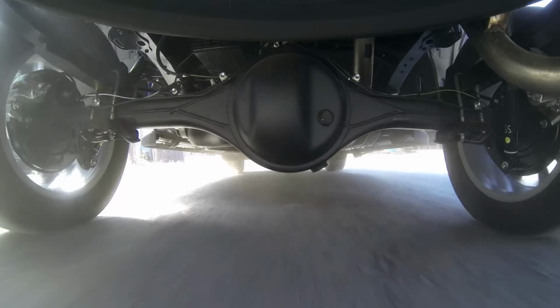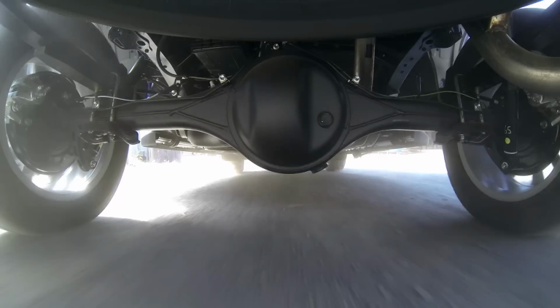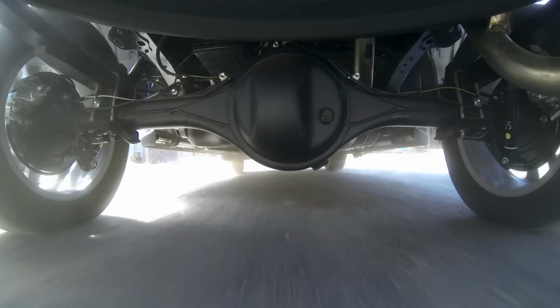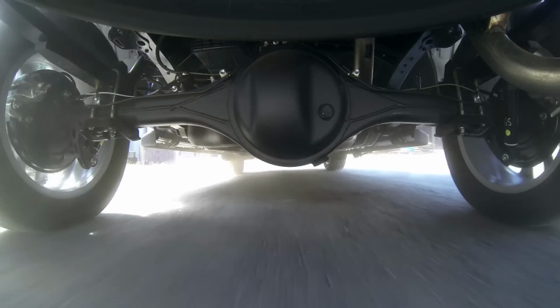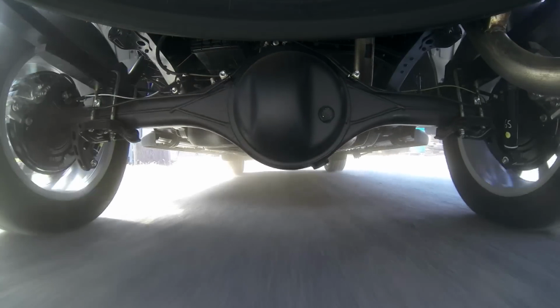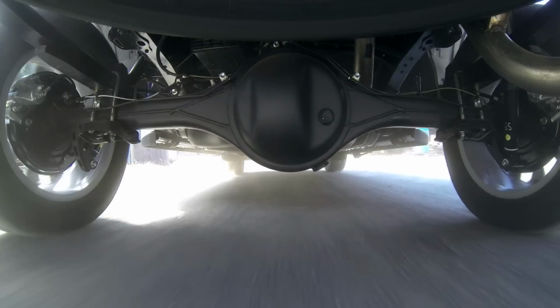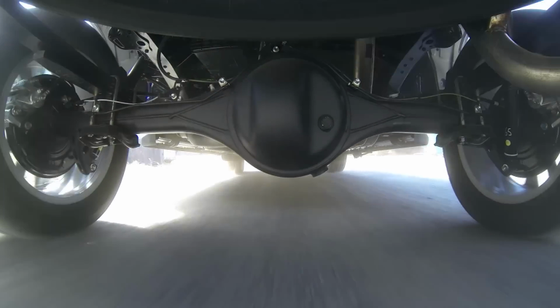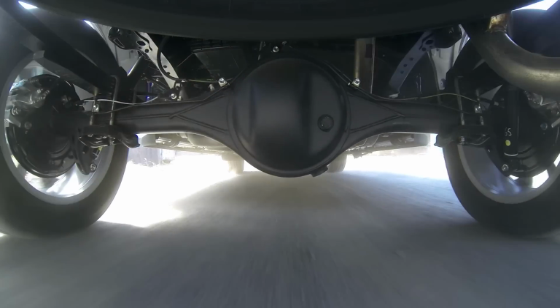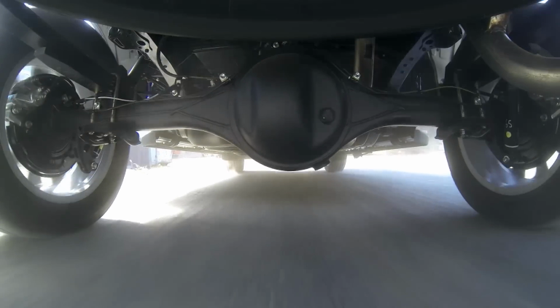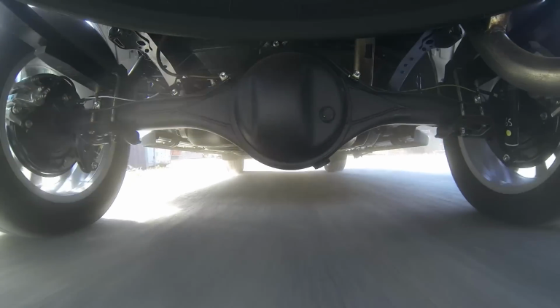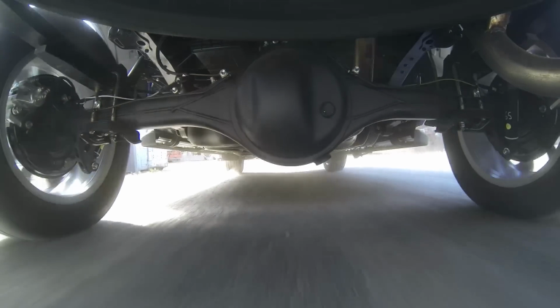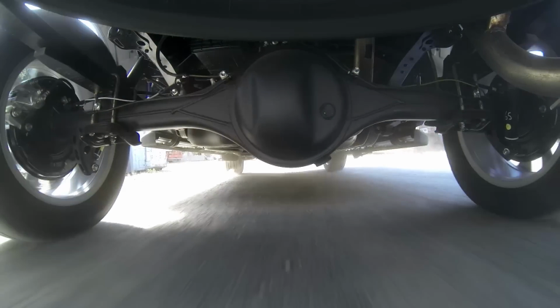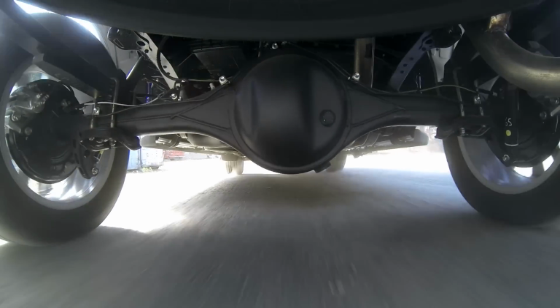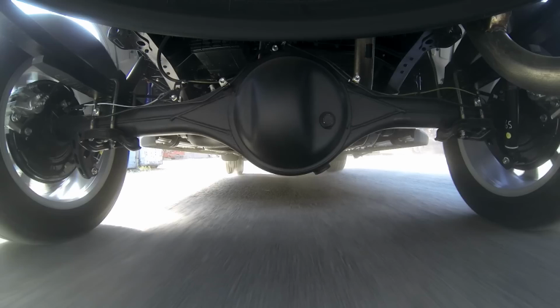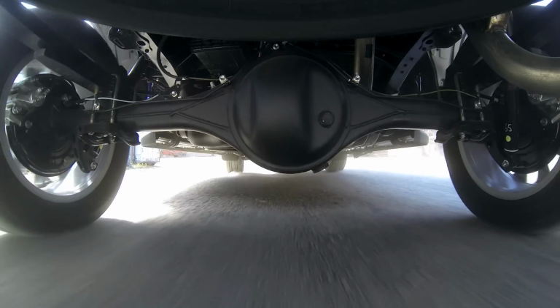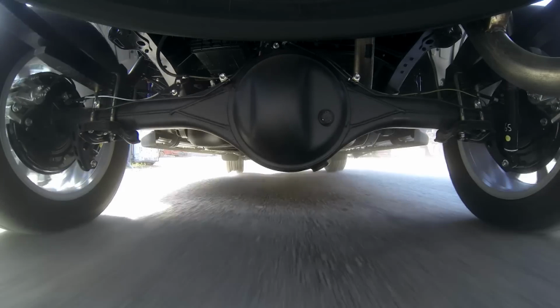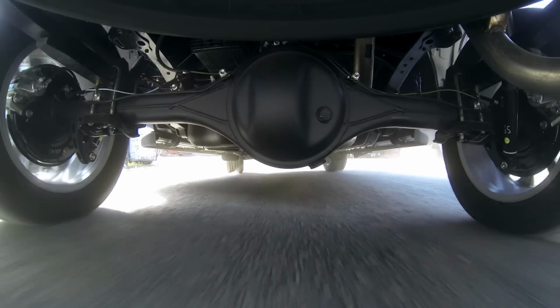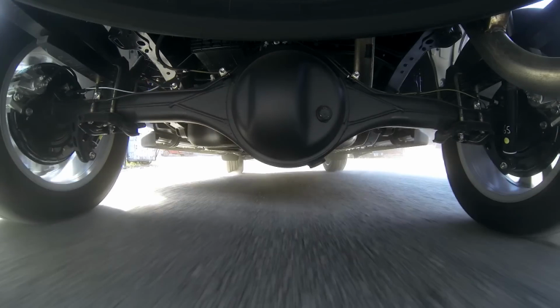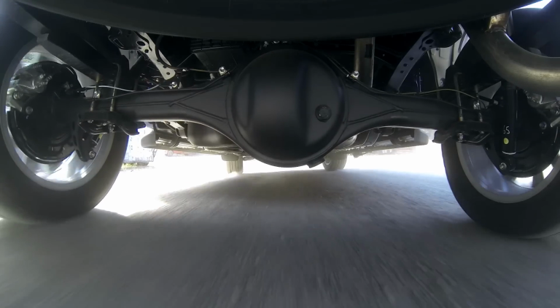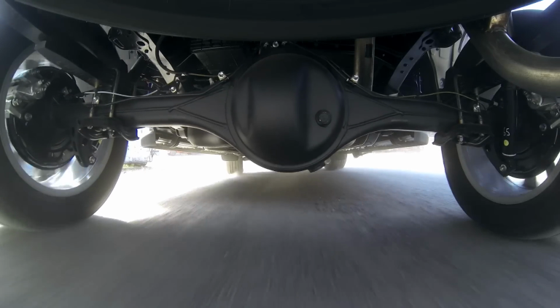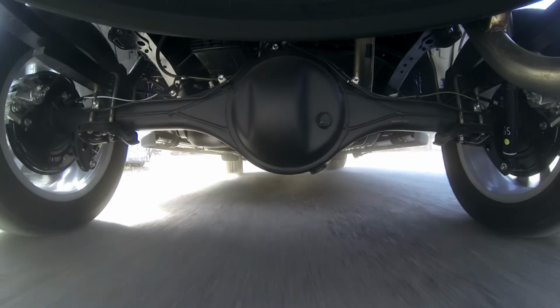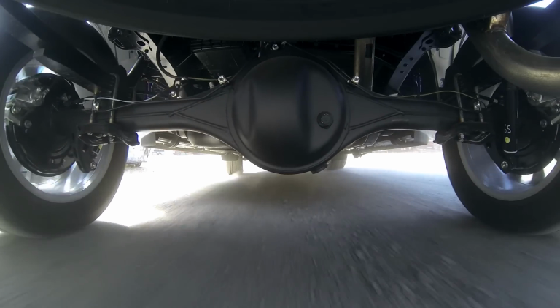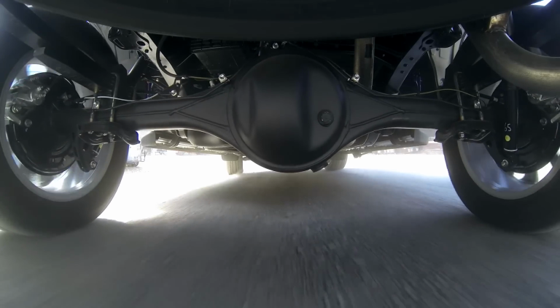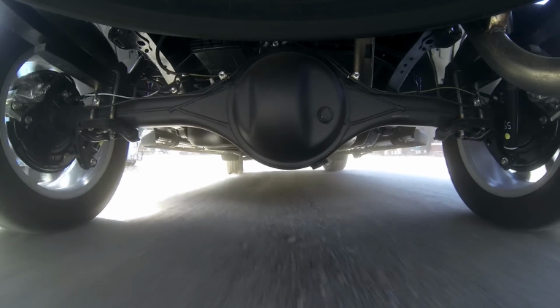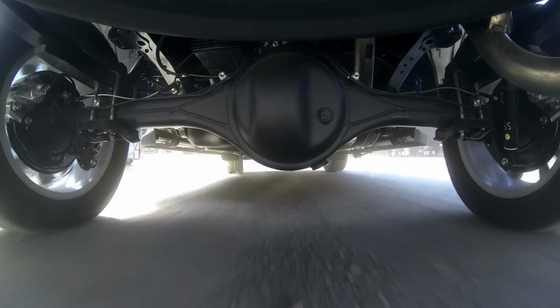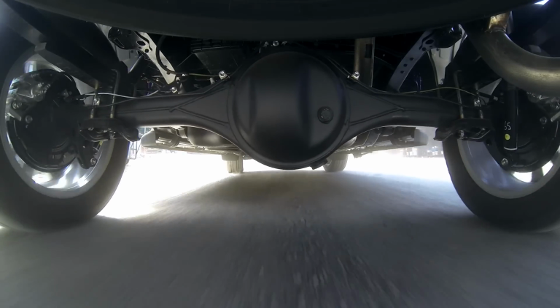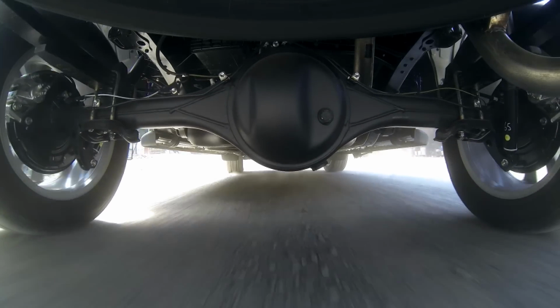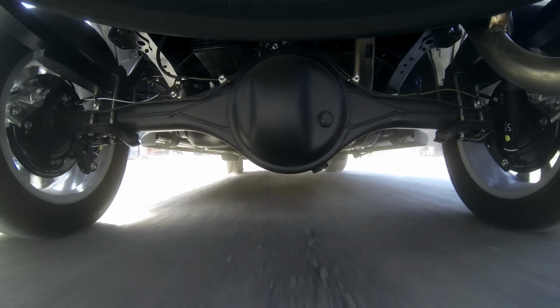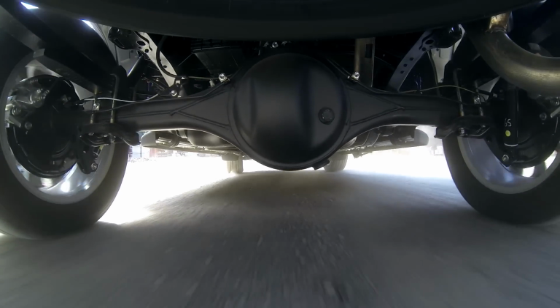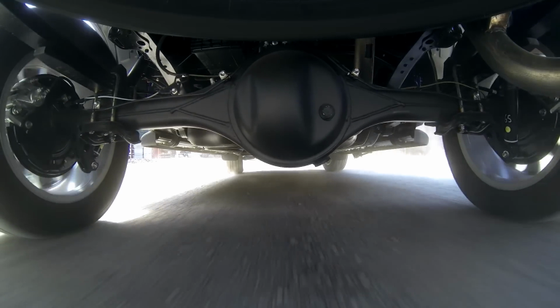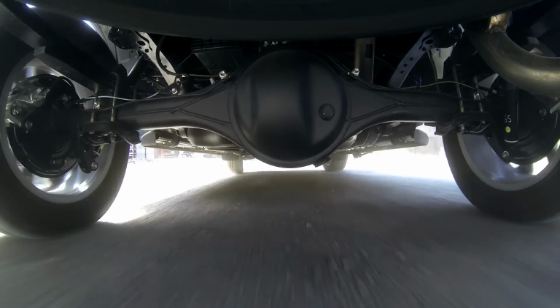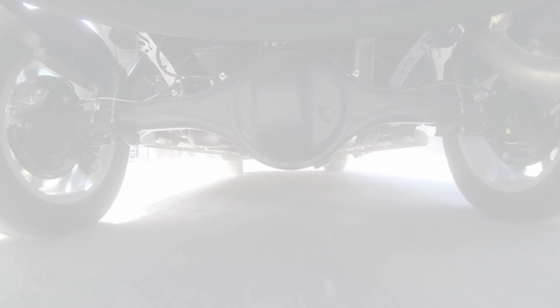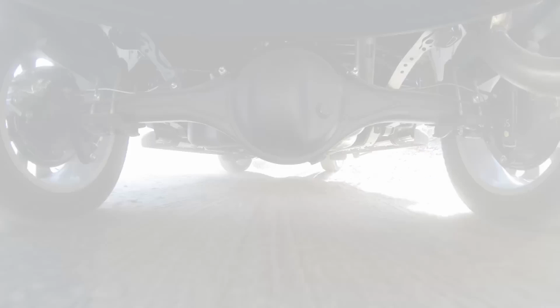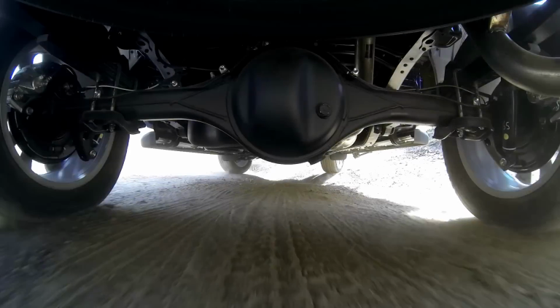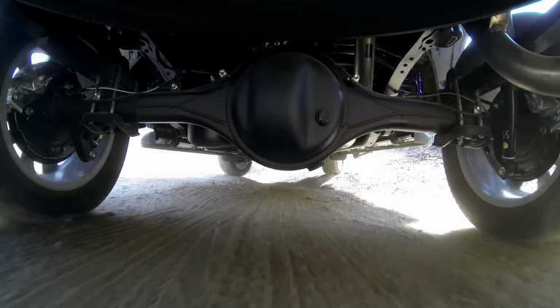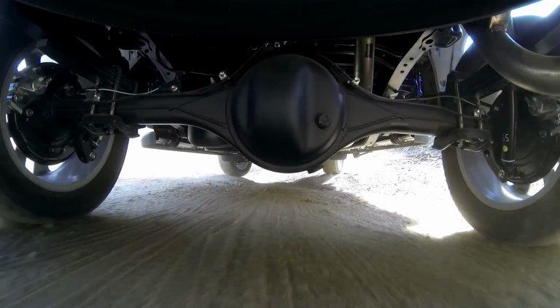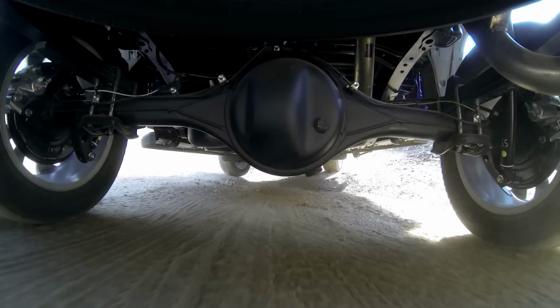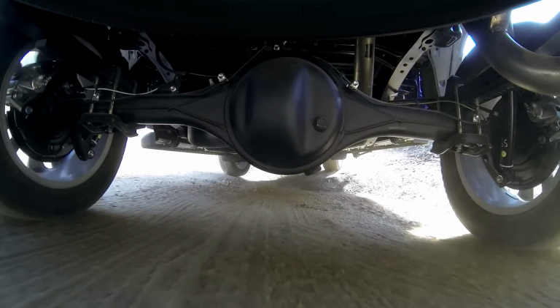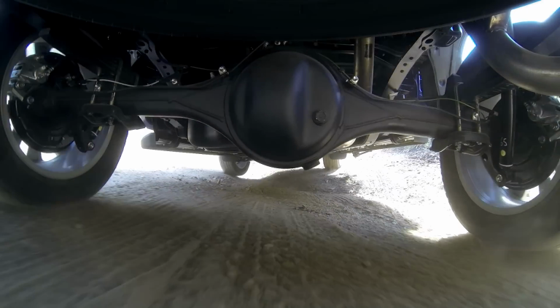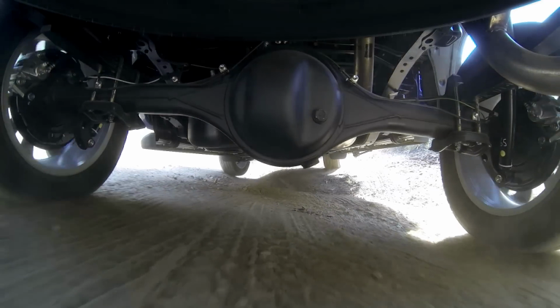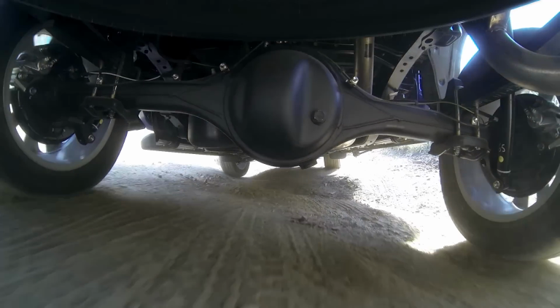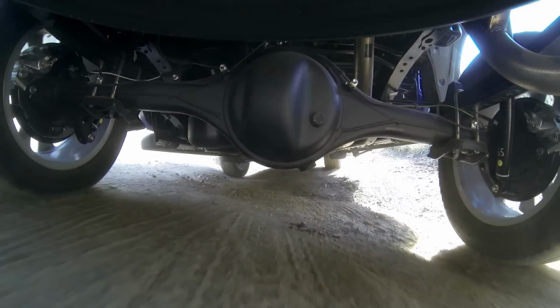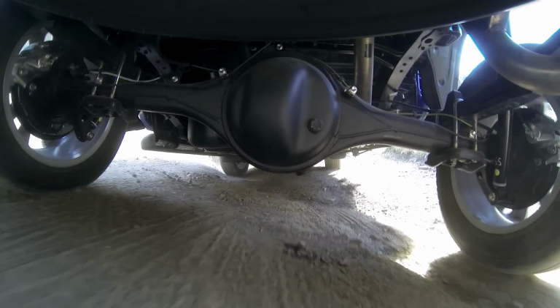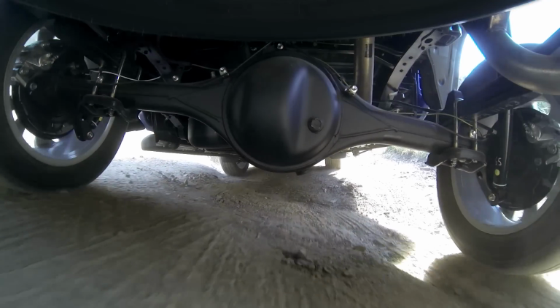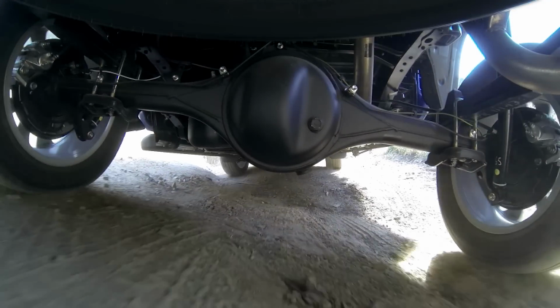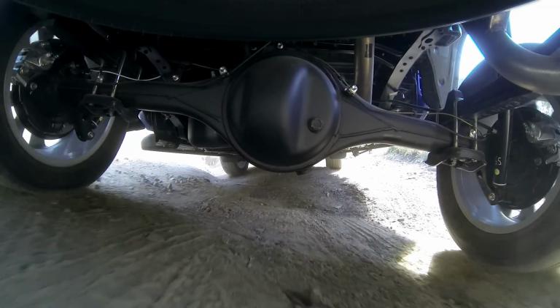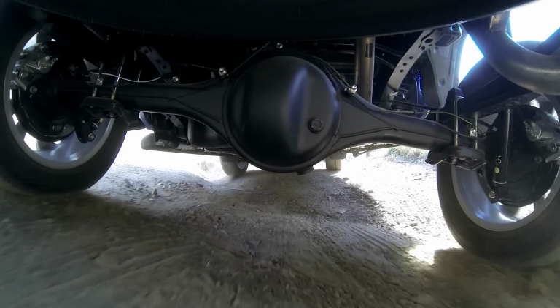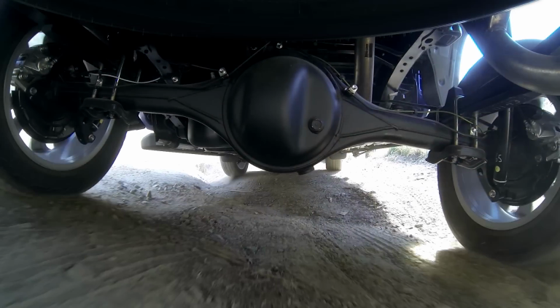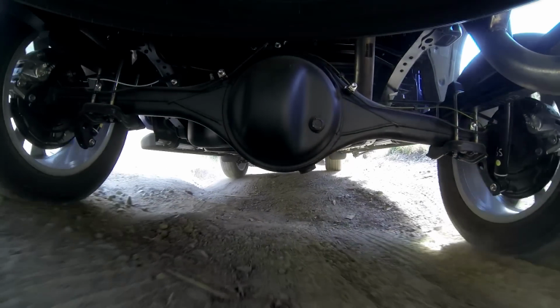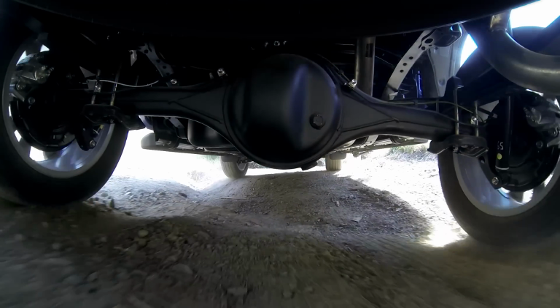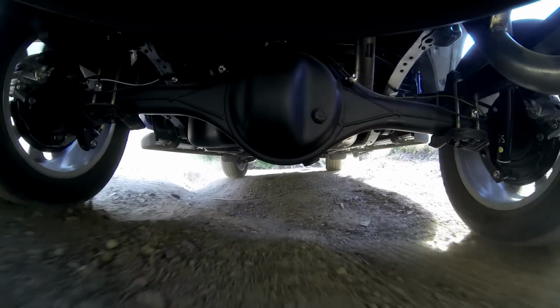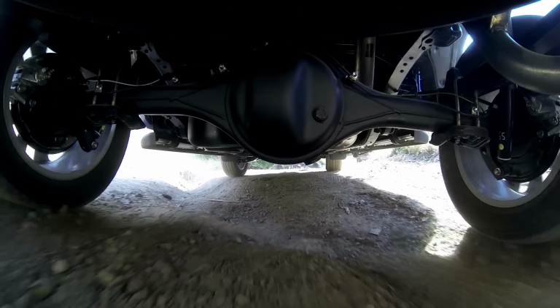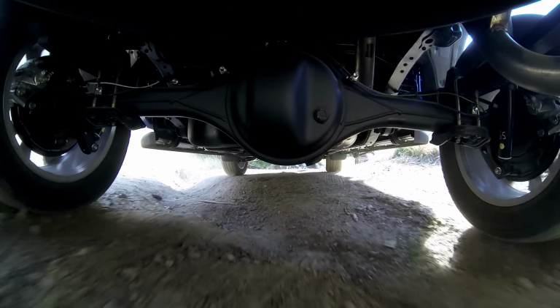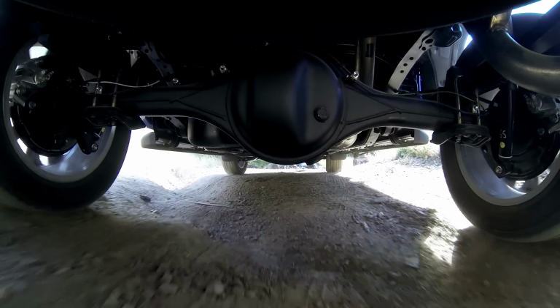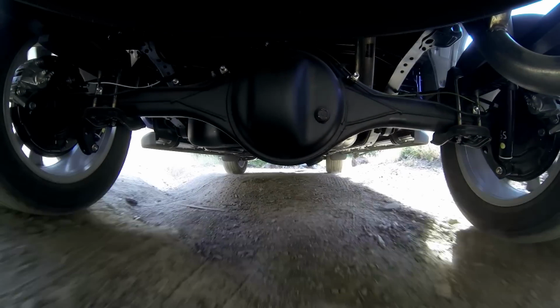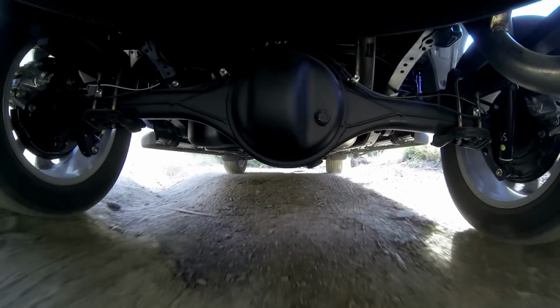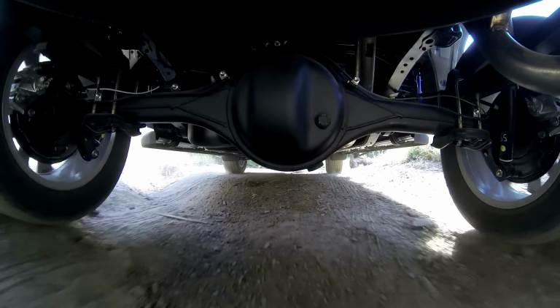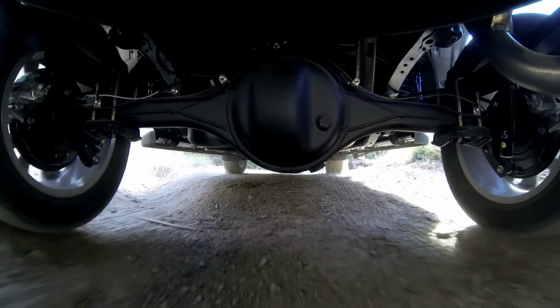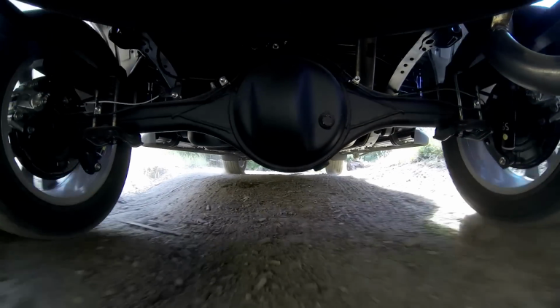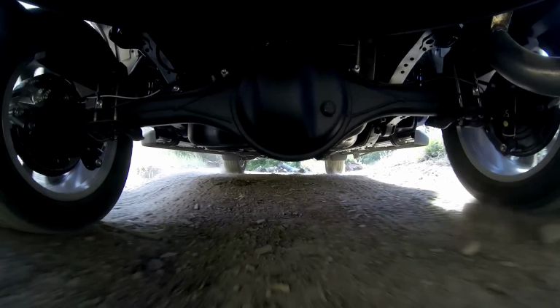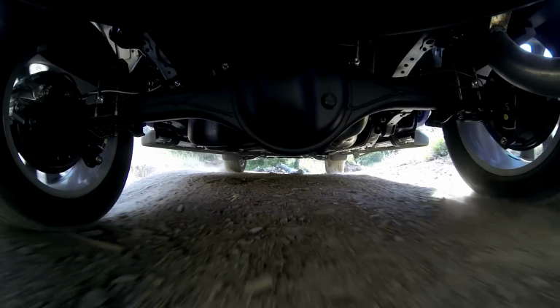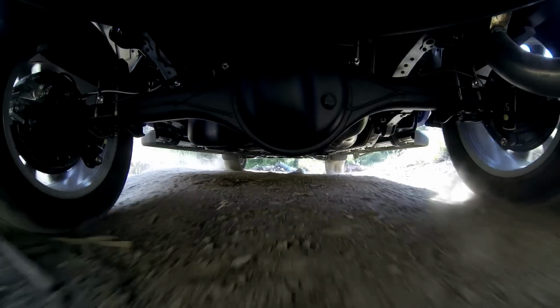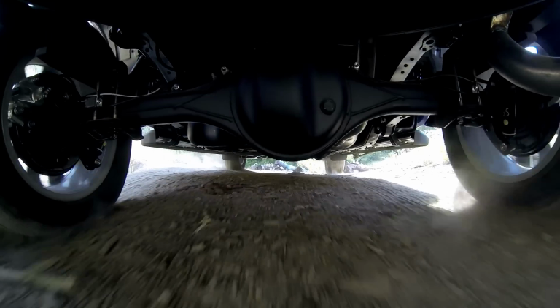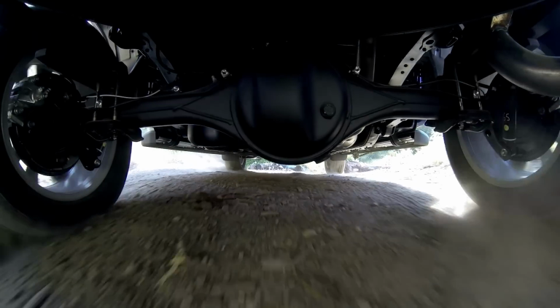Because the wheels are linked together, when one moves up or down, it also affects the position of the wheel on the other side.